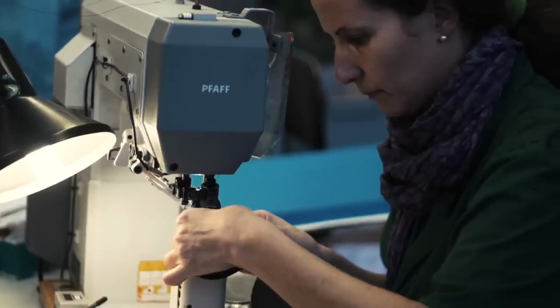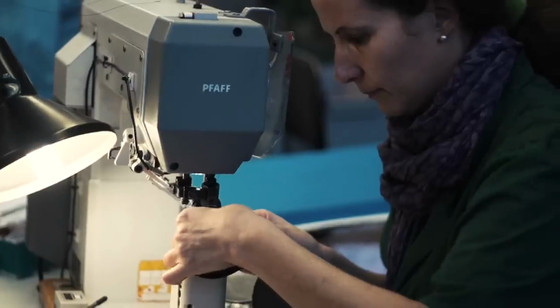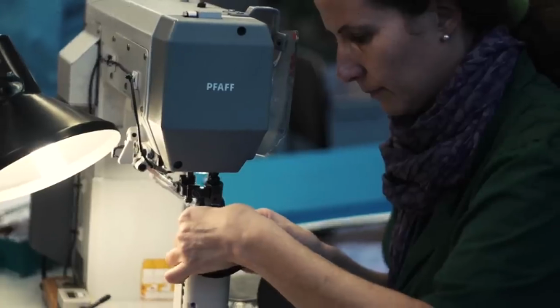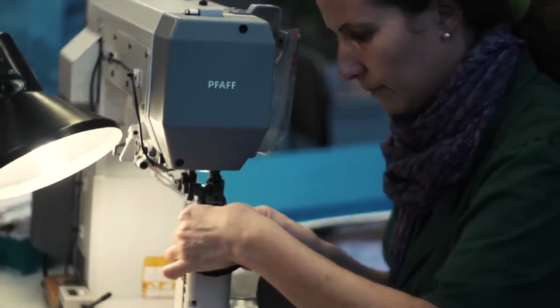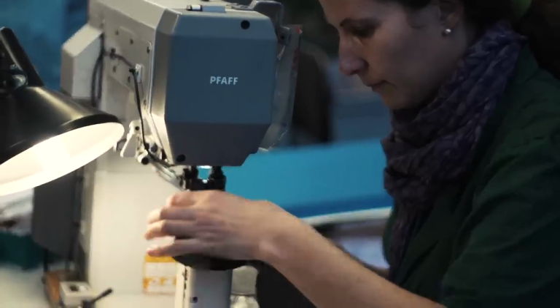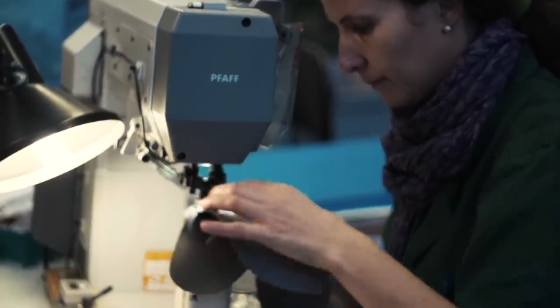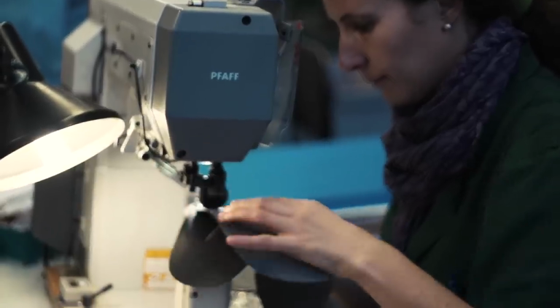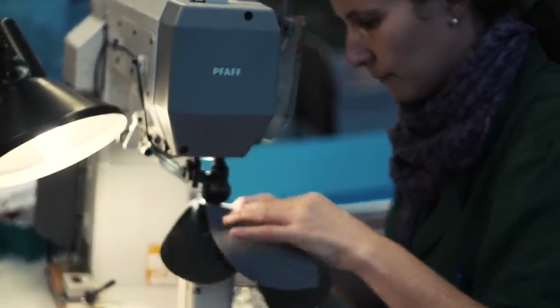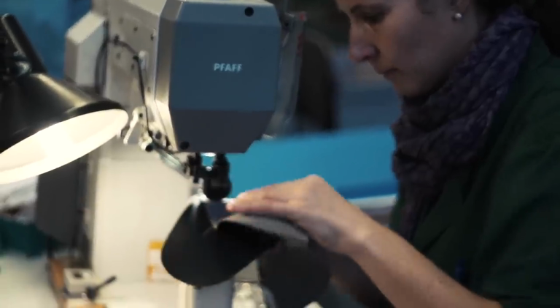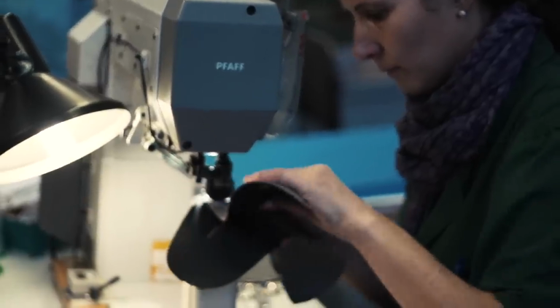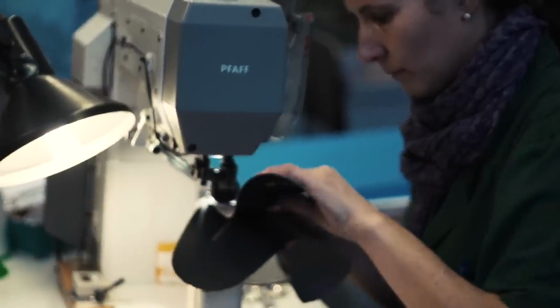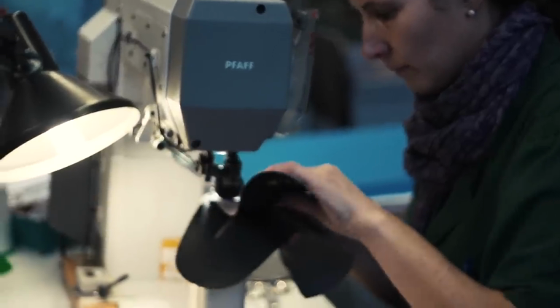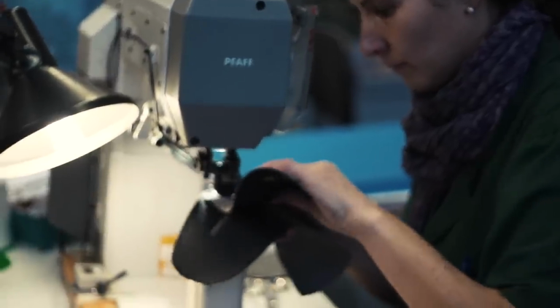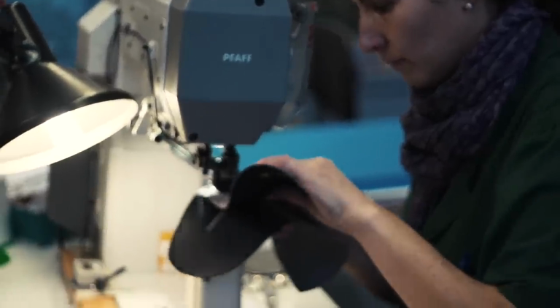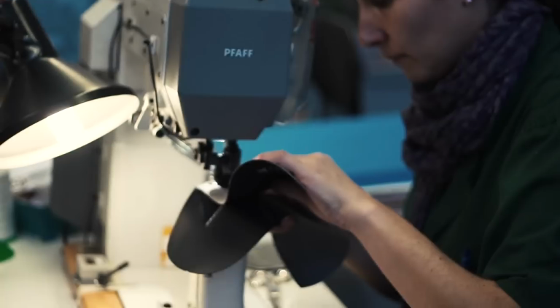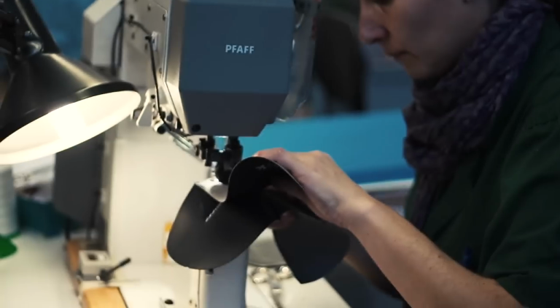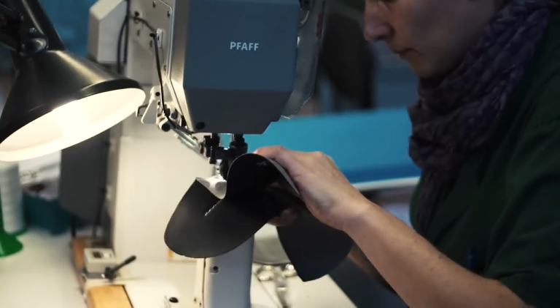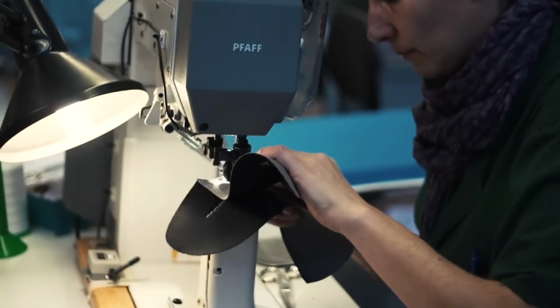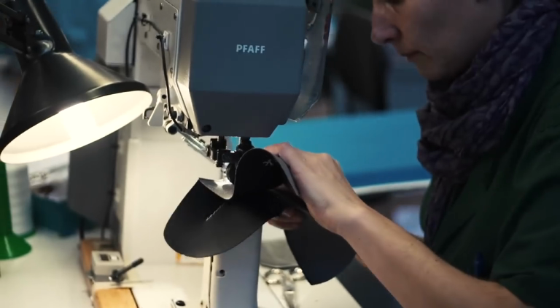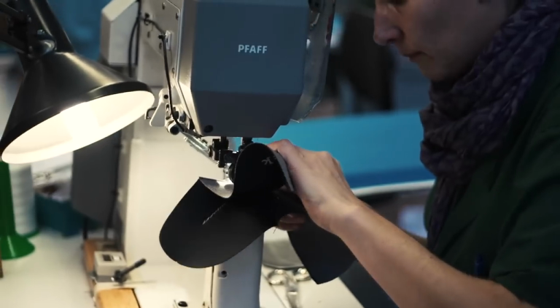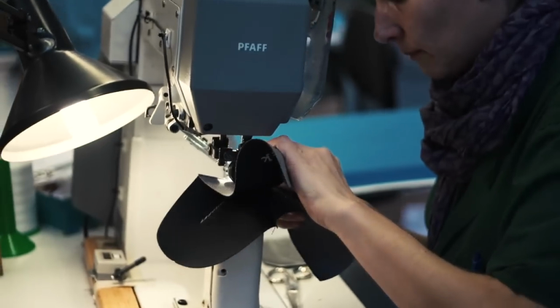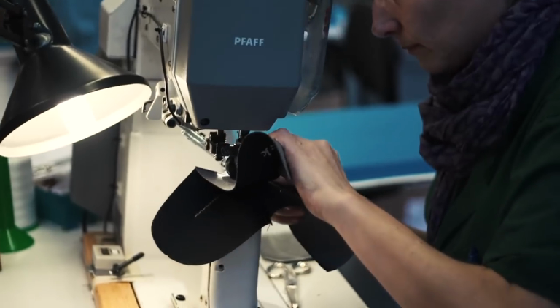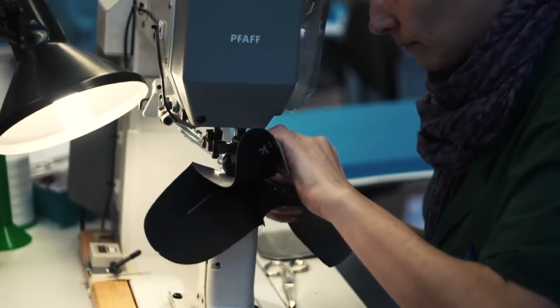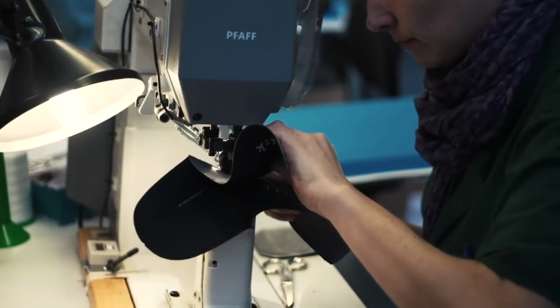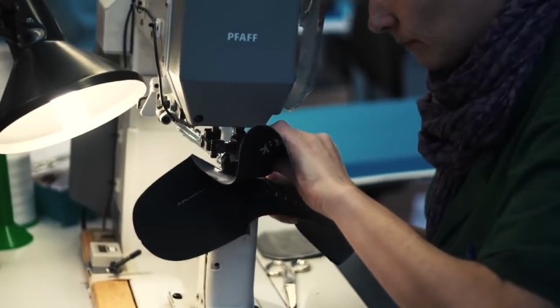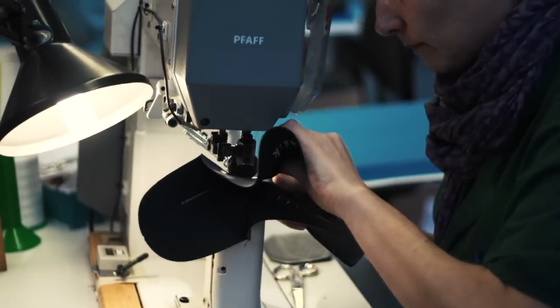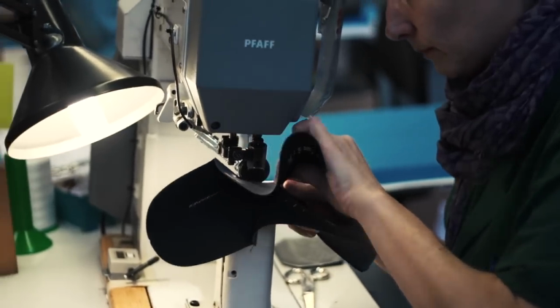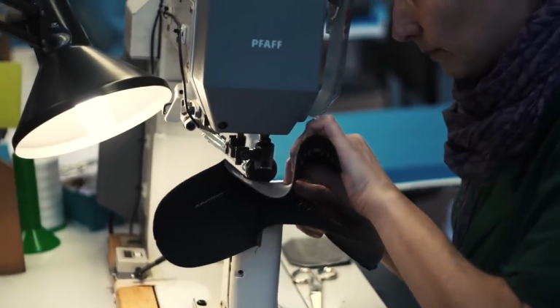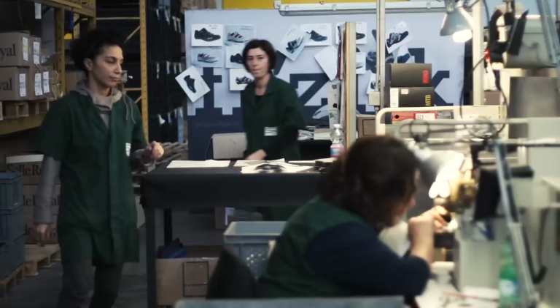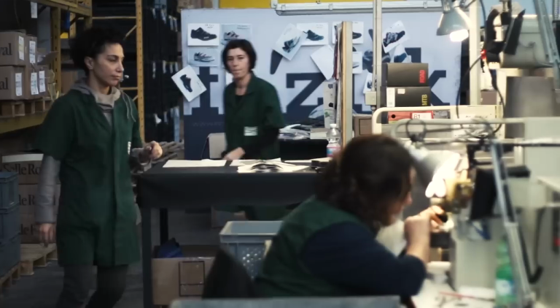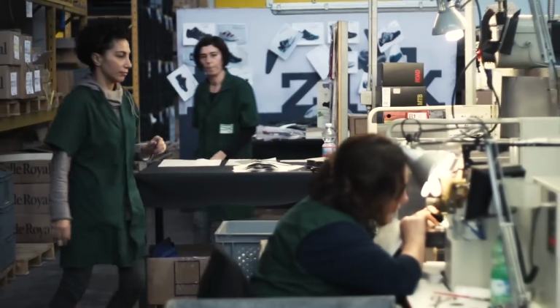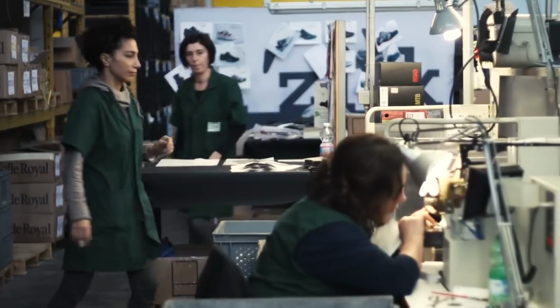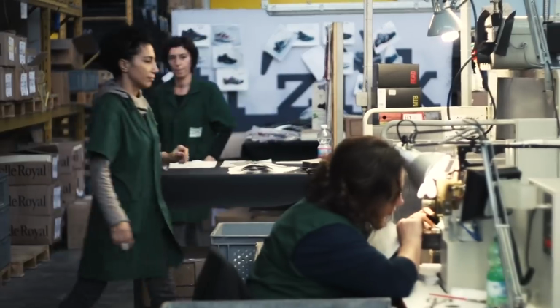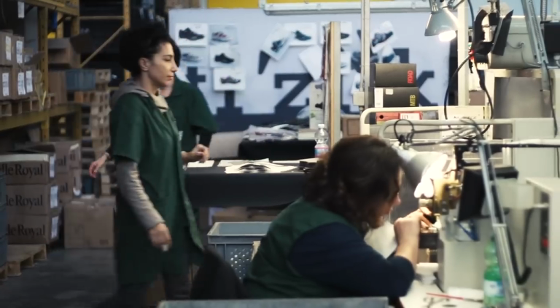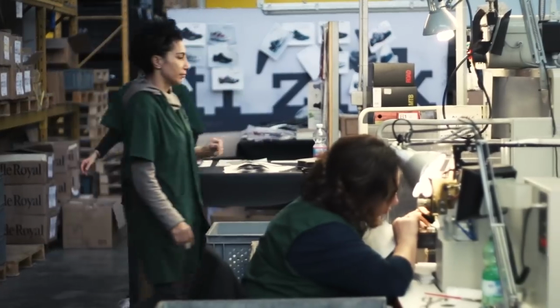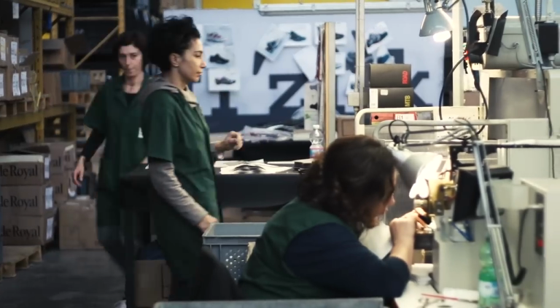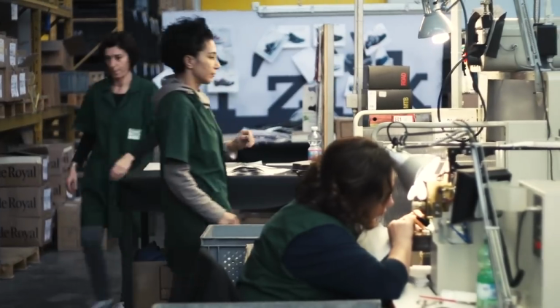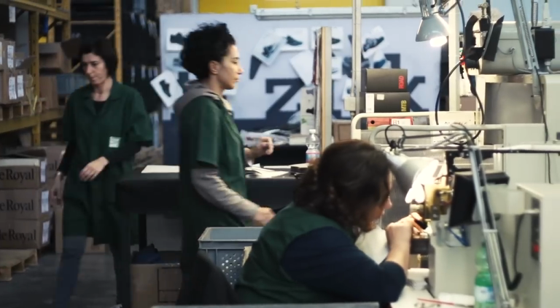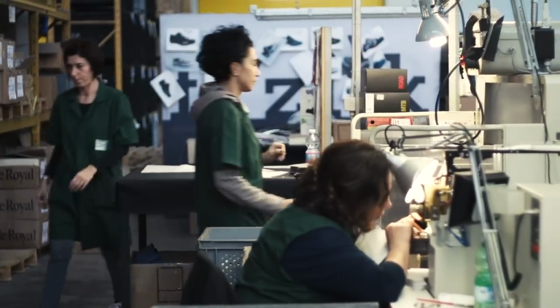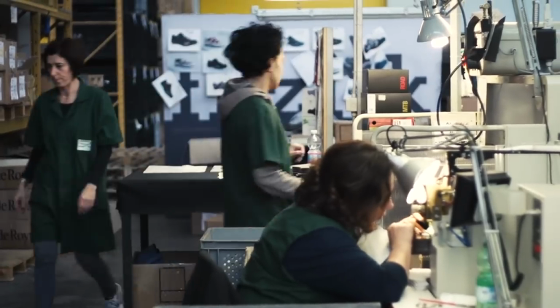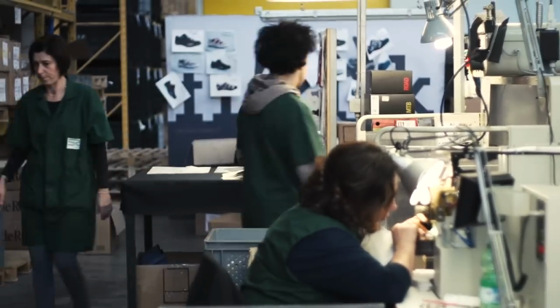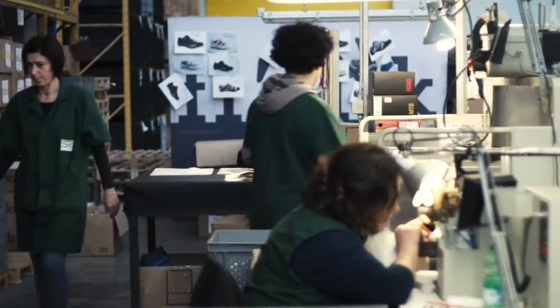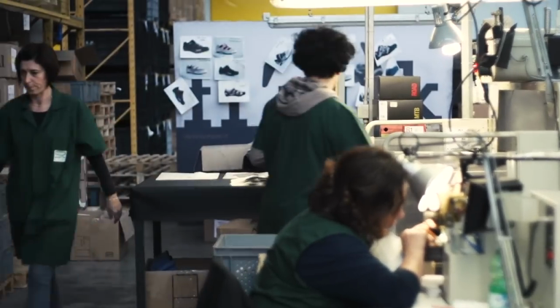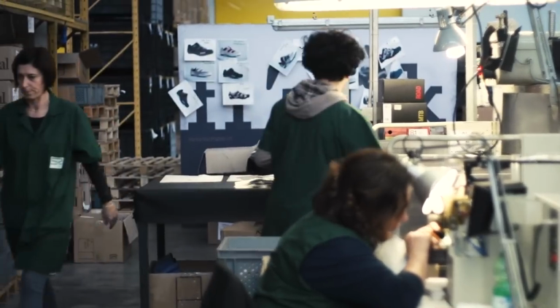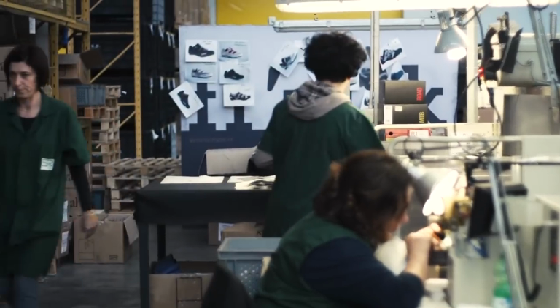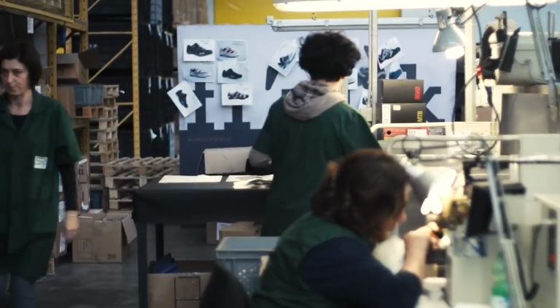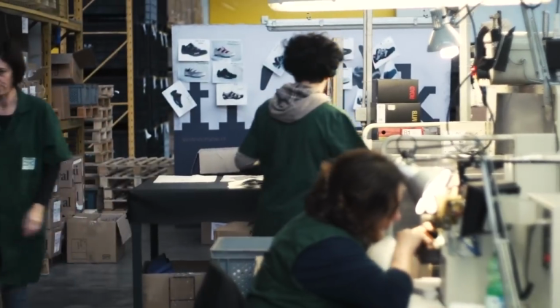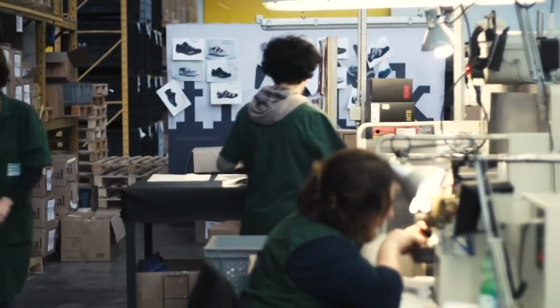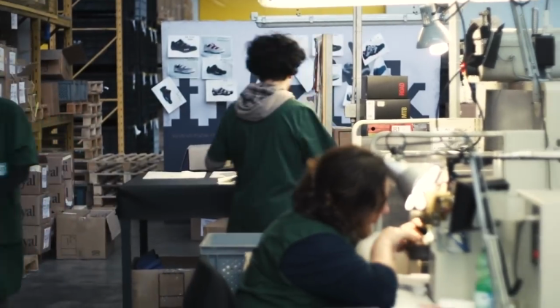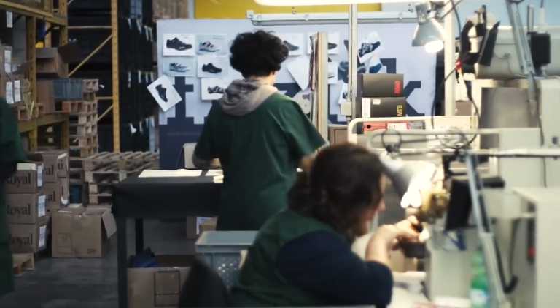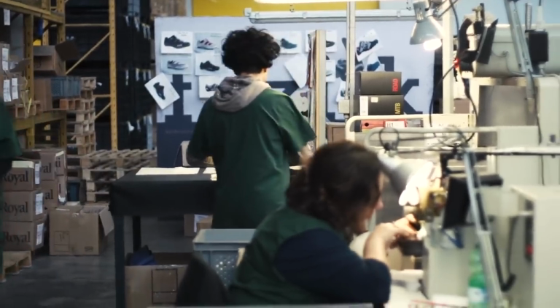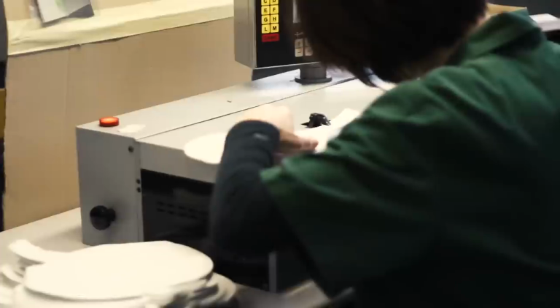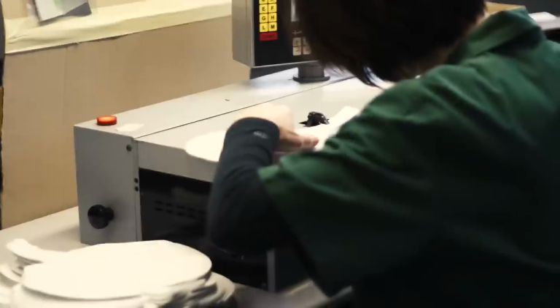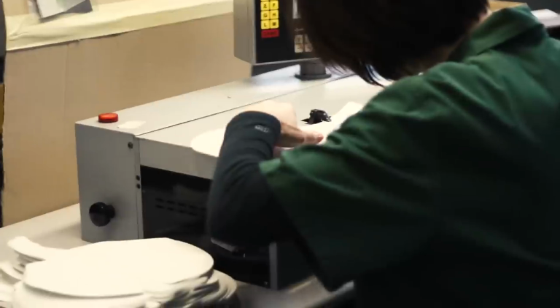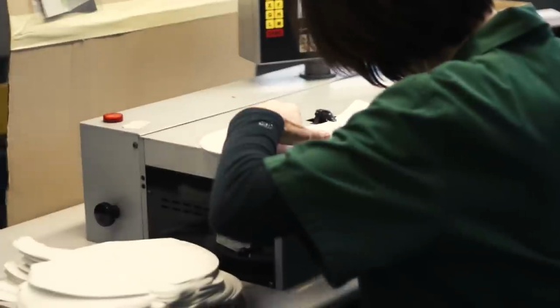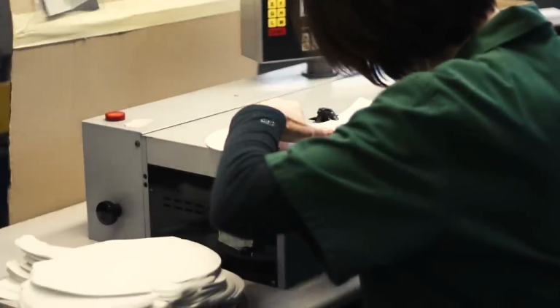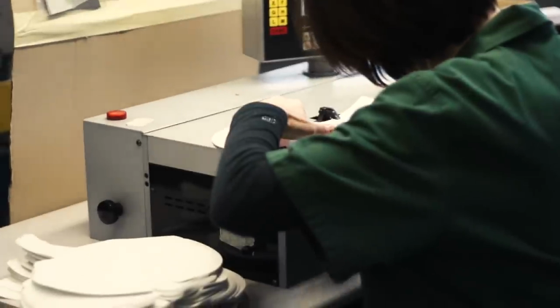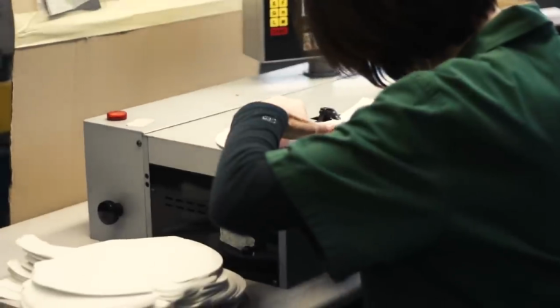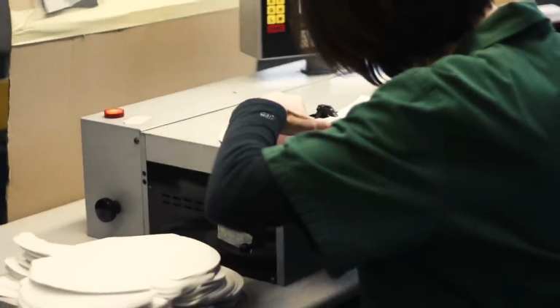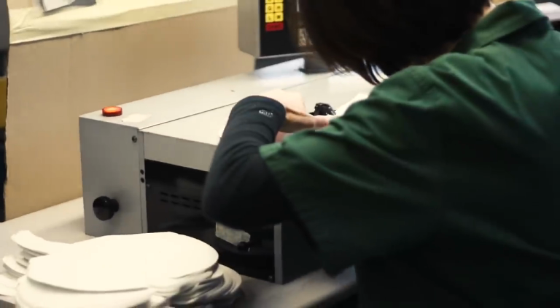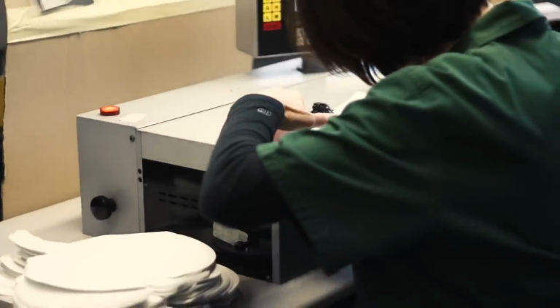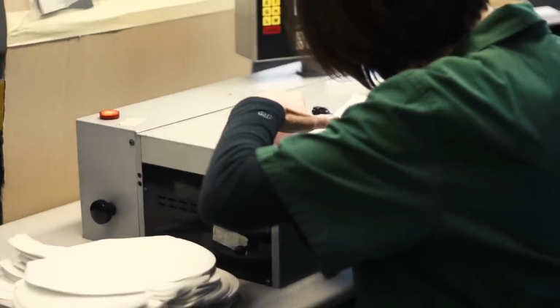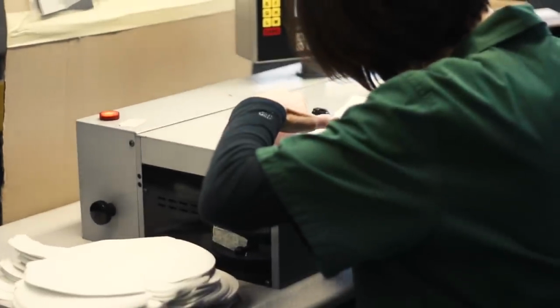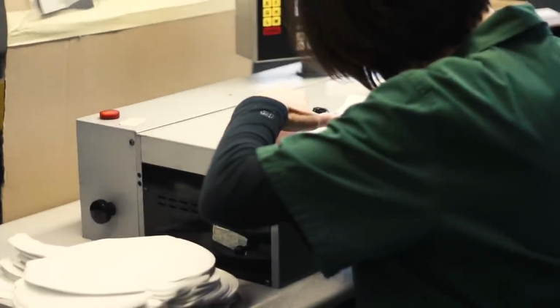Many are stitched by hand, which is surprisingly accurate and neat, whilst others are put together using a process called thermo welding.